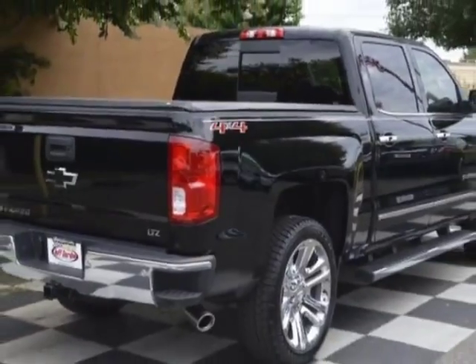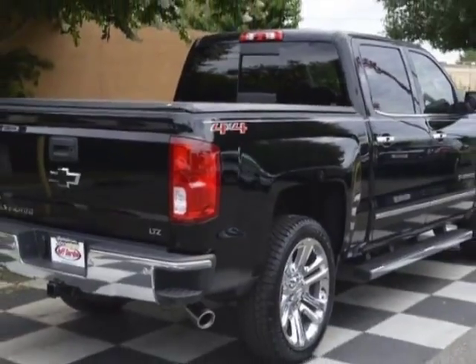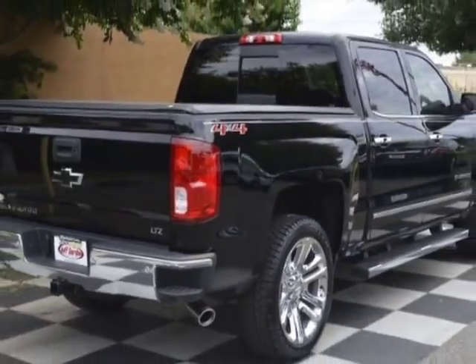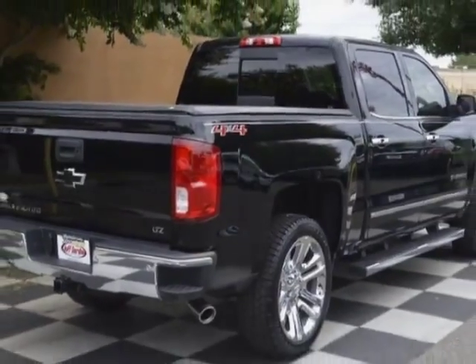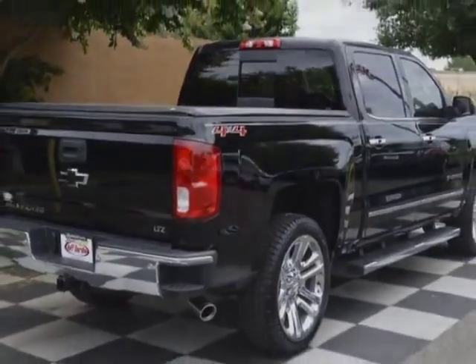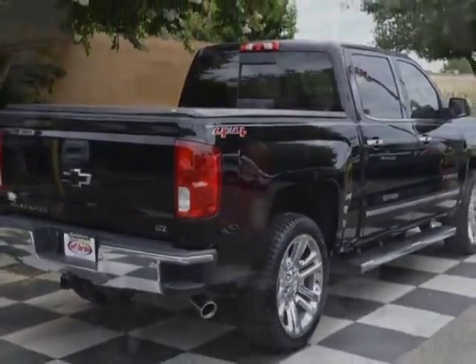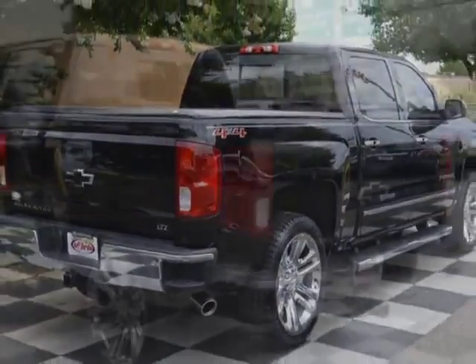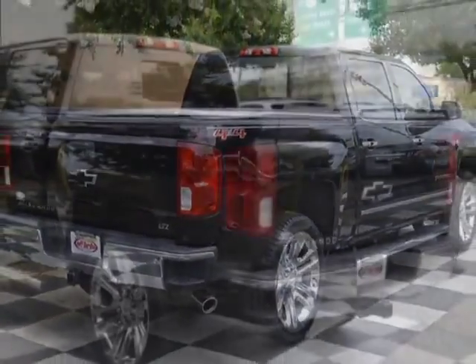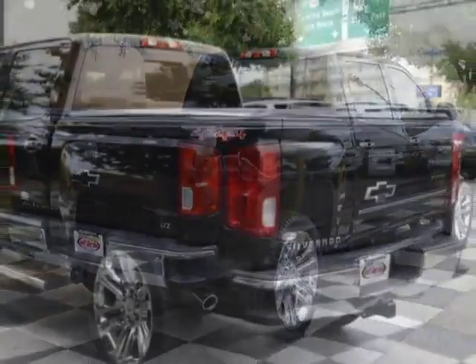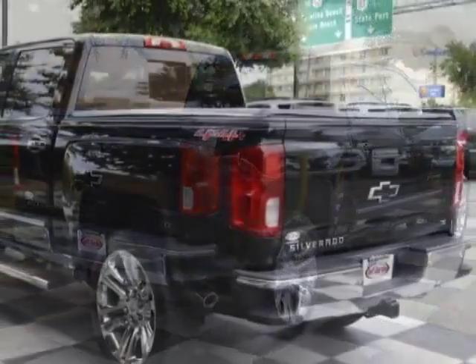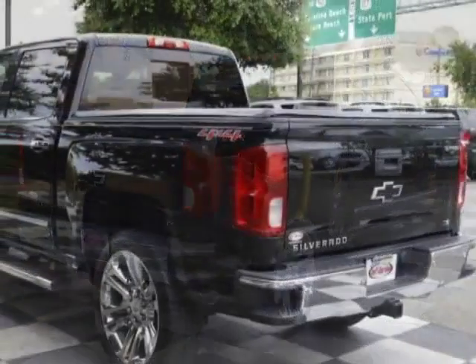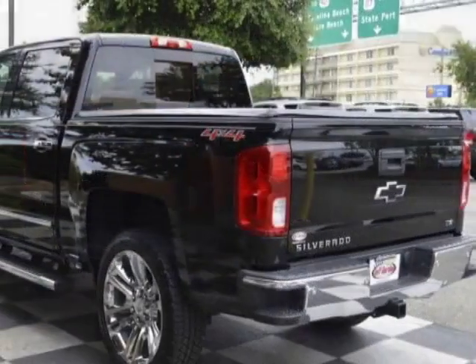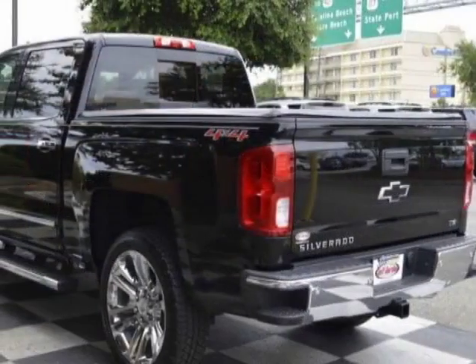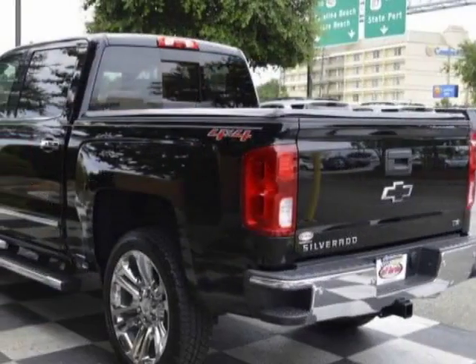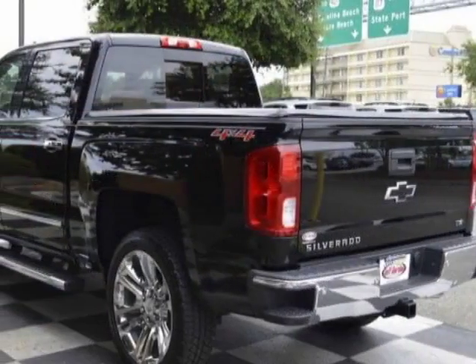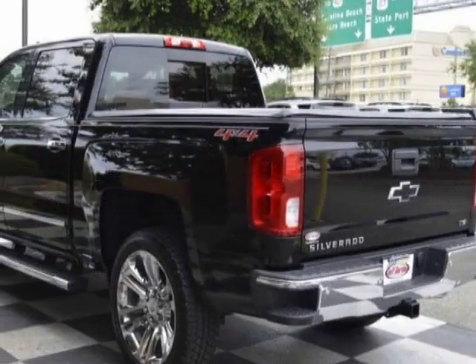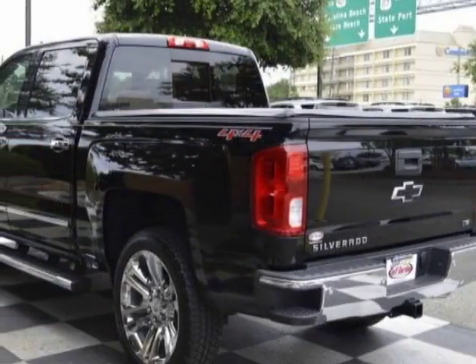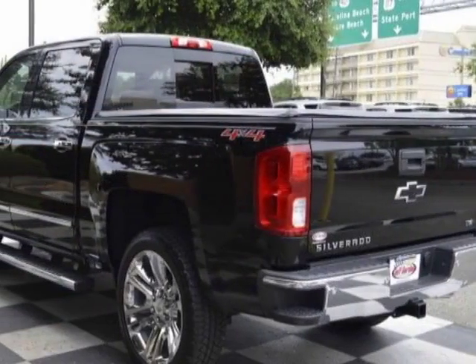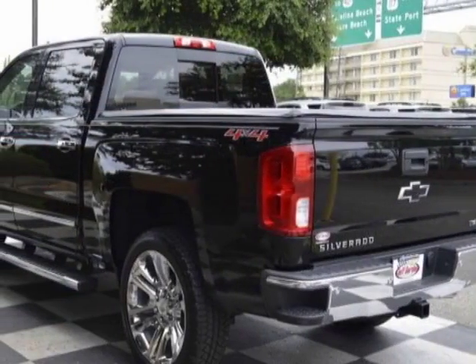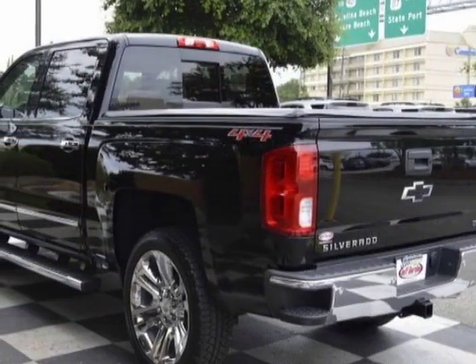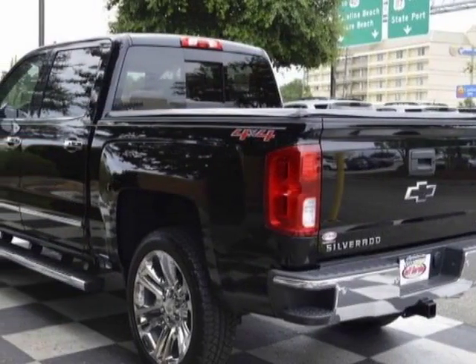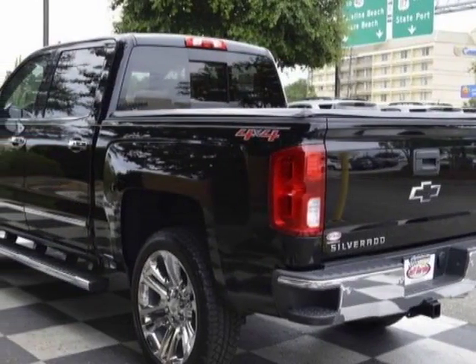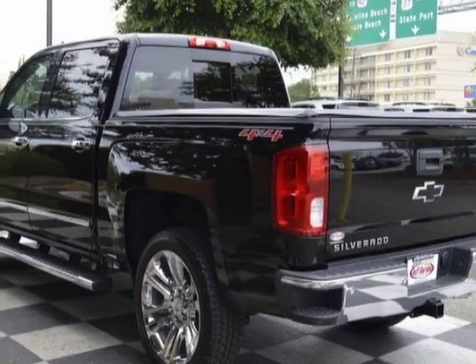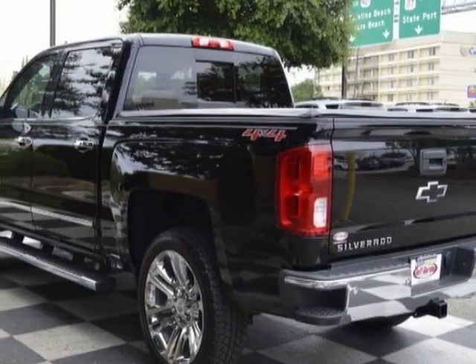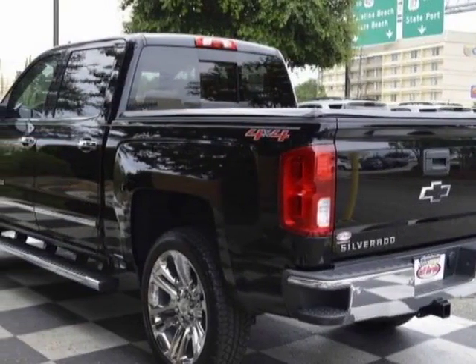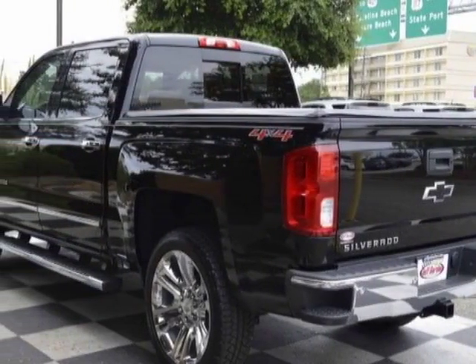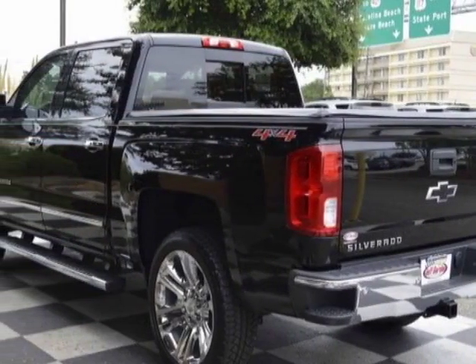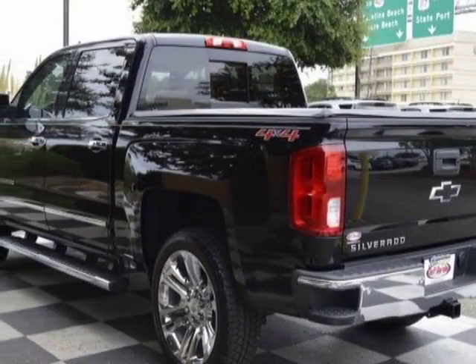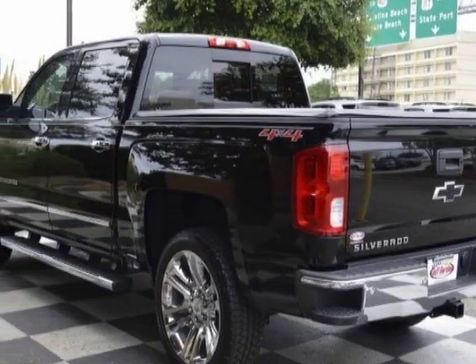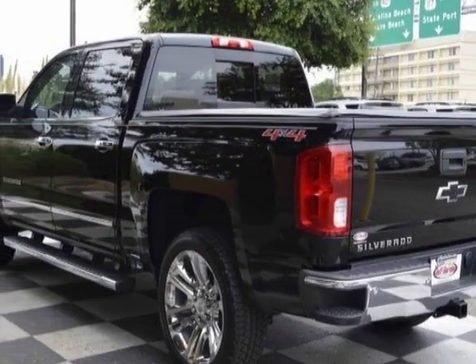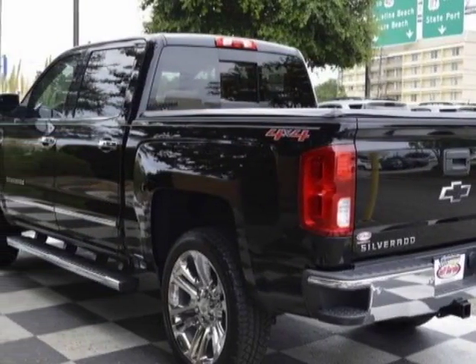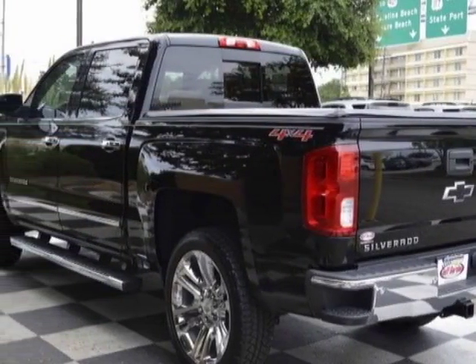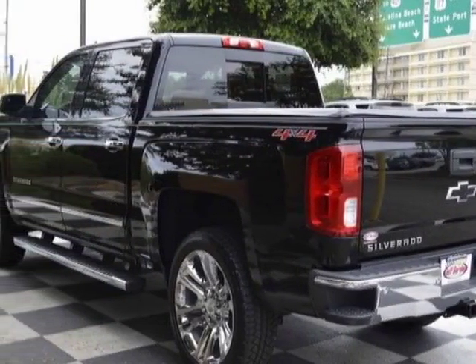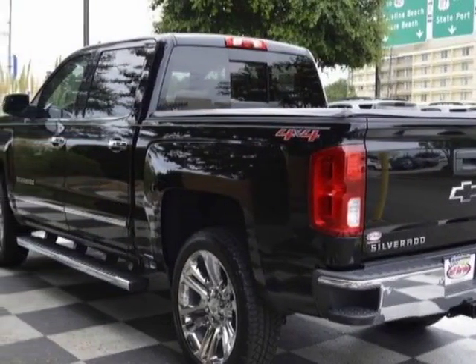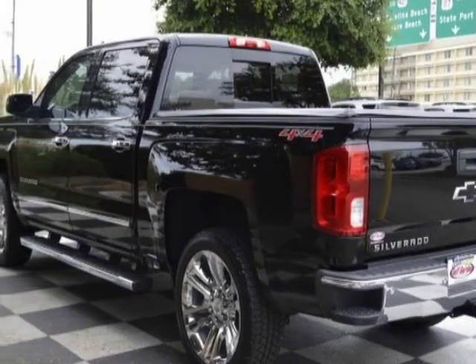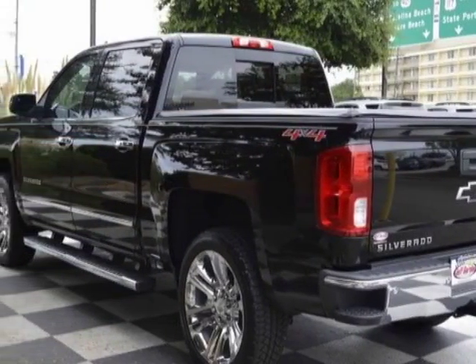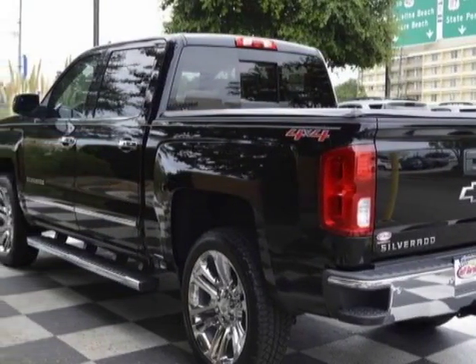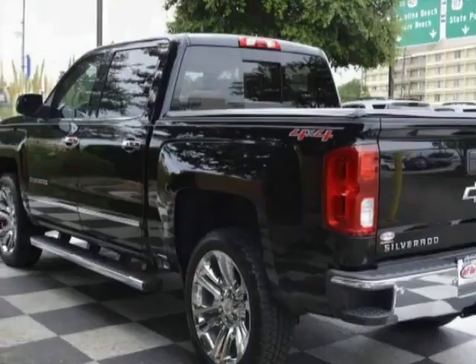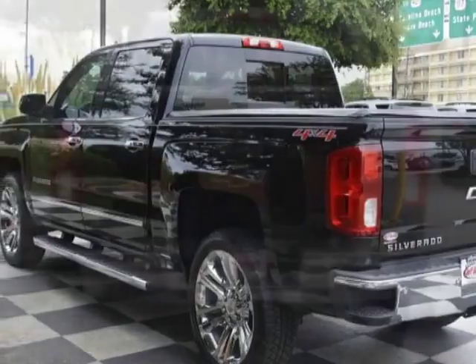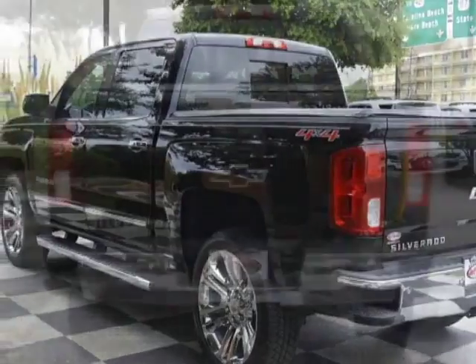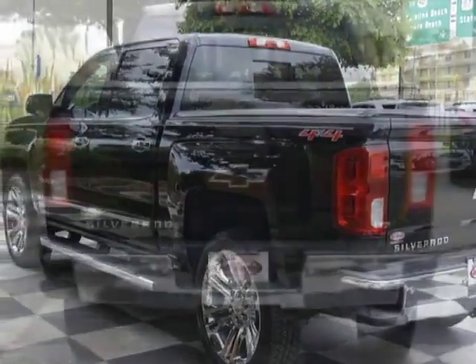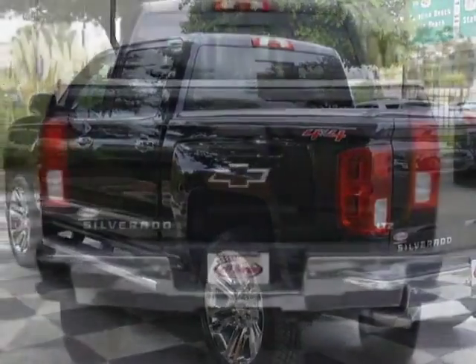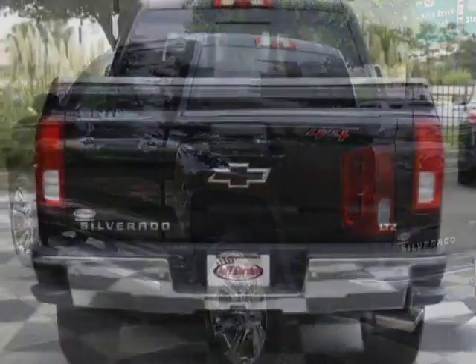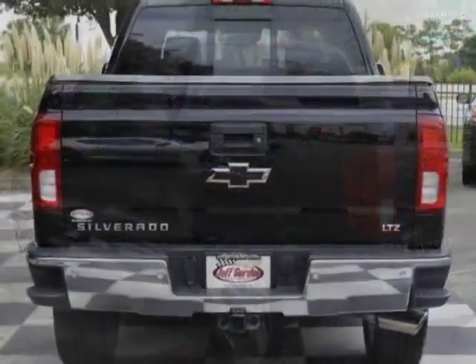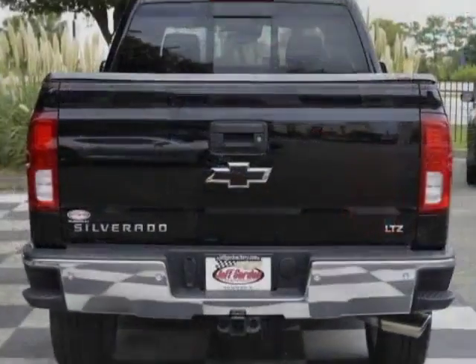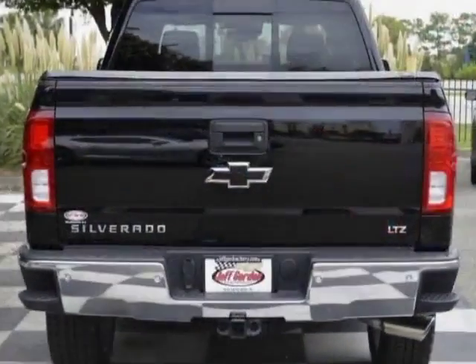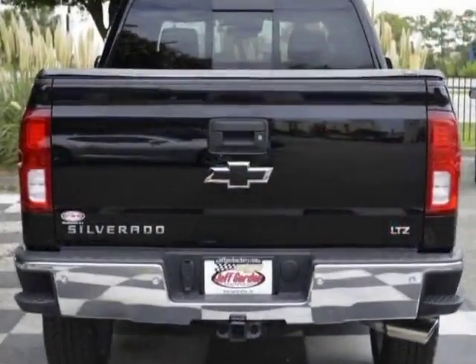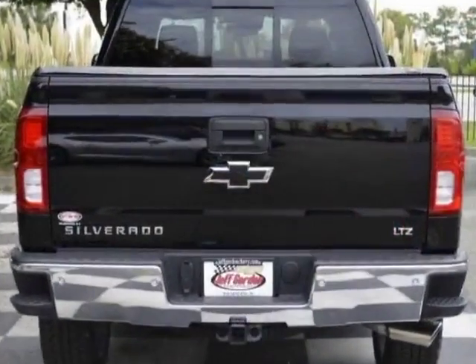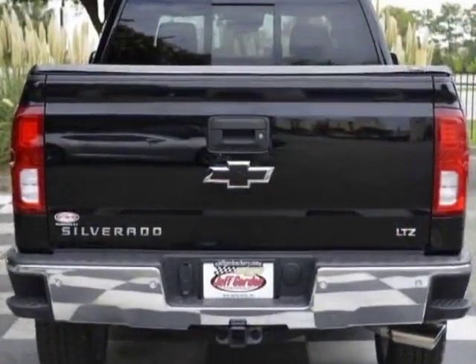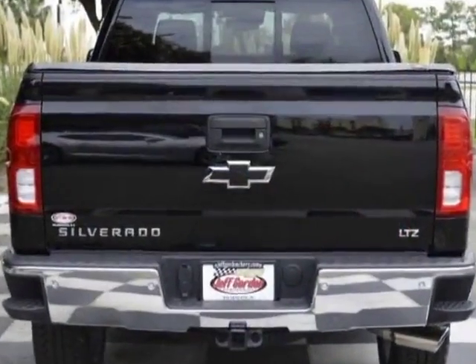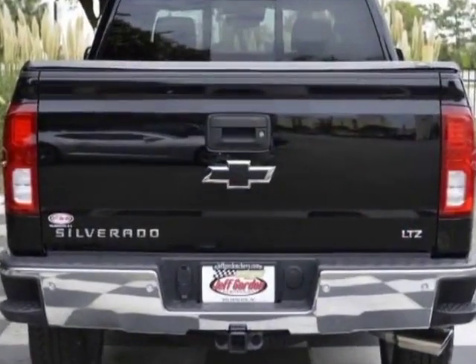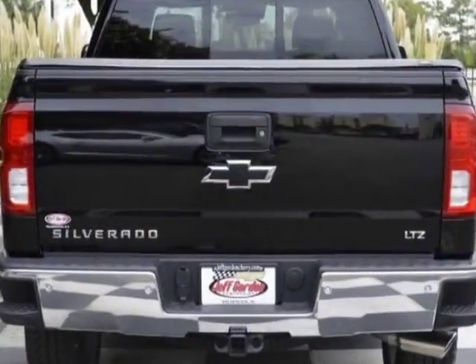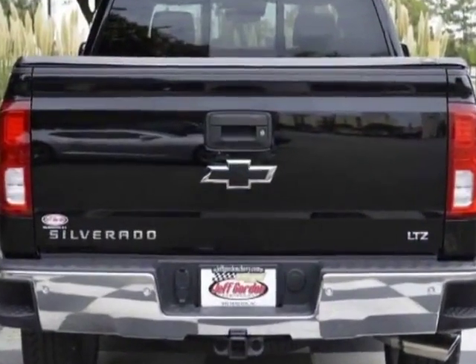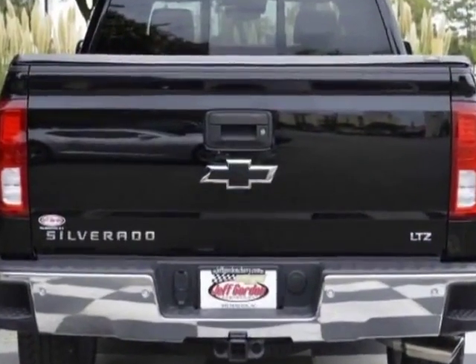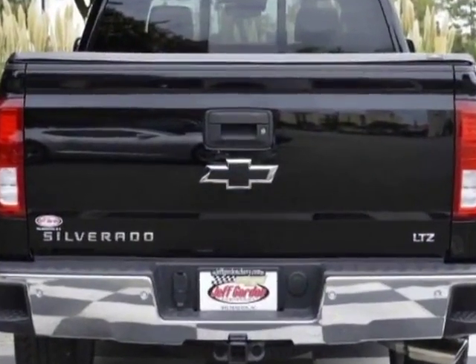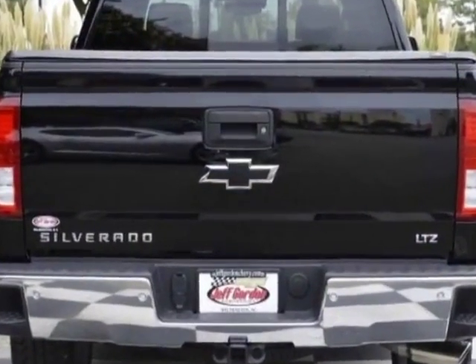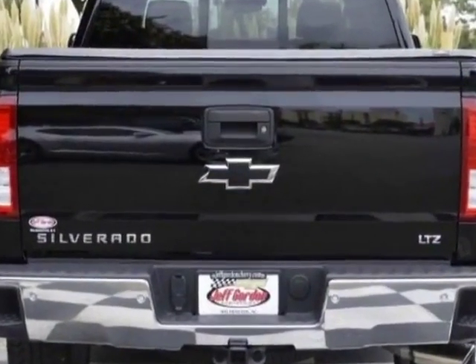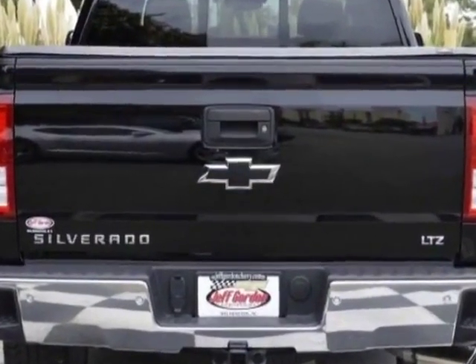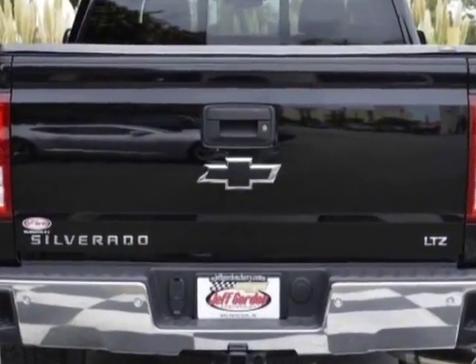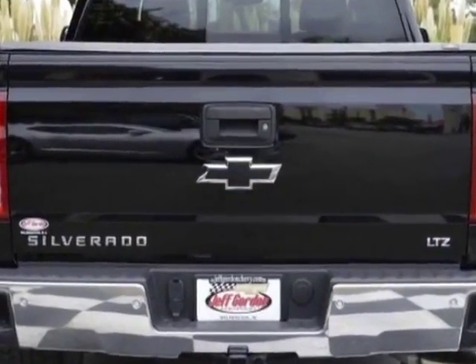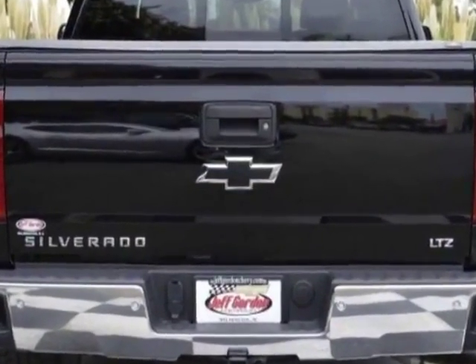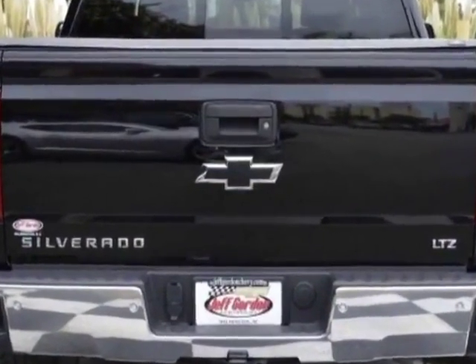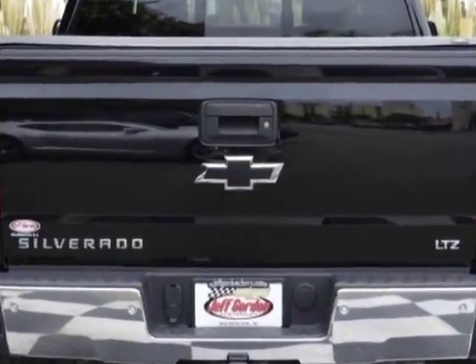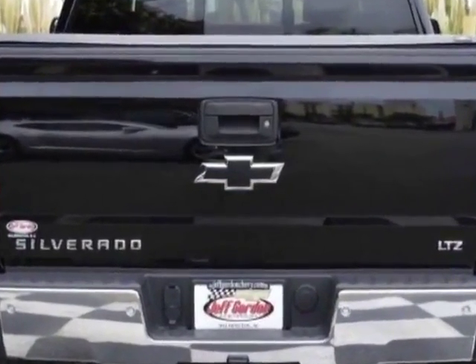This Silverado 1500 boasts a 5.3 liter engine and has an 8-speed automatic transmission.